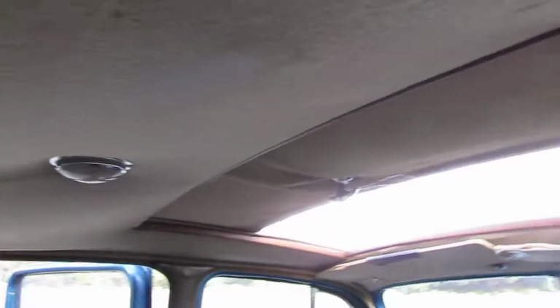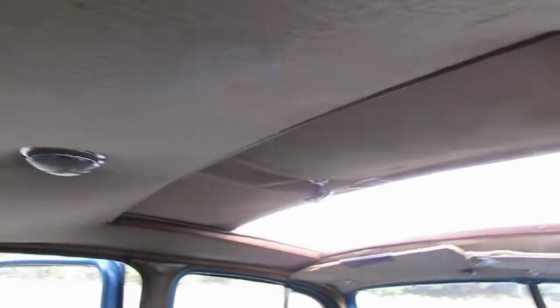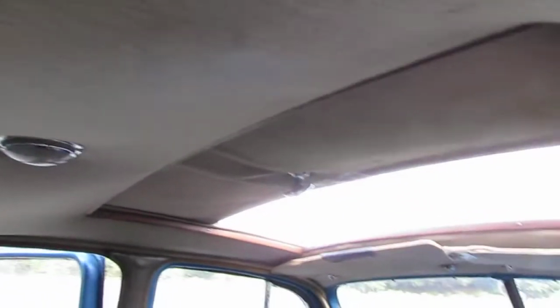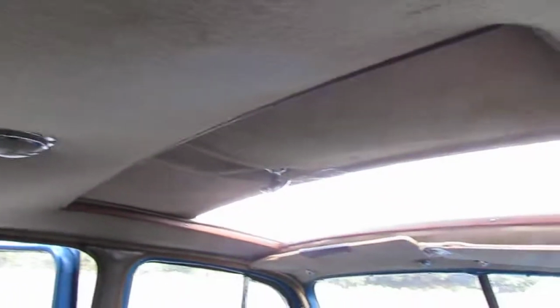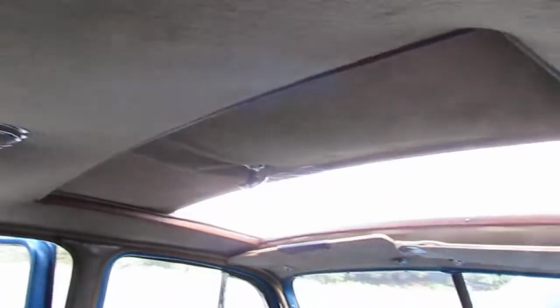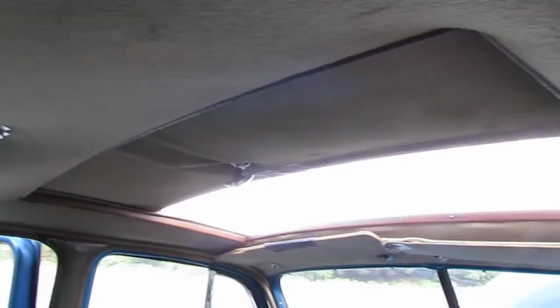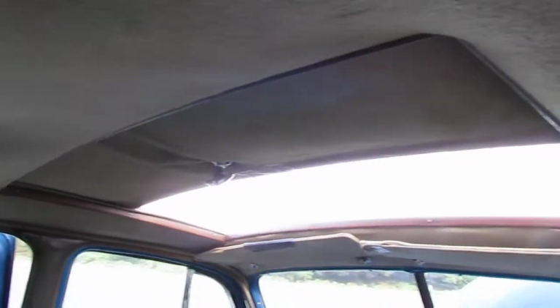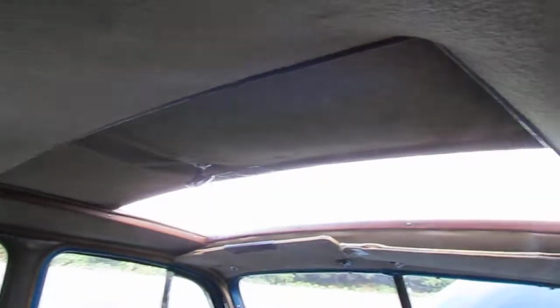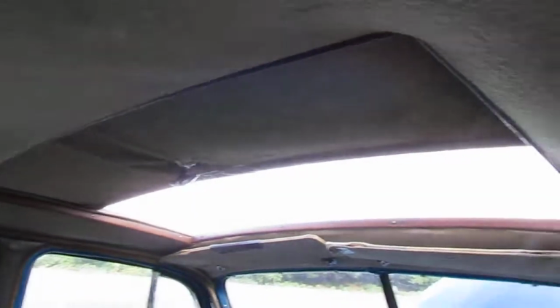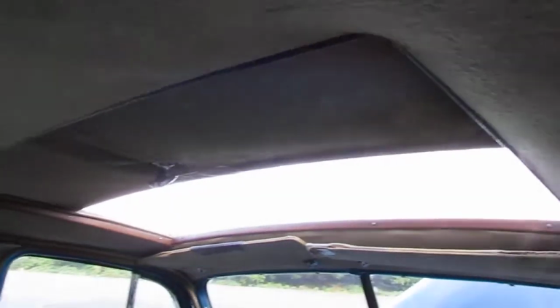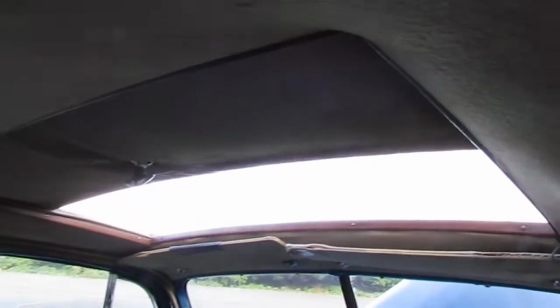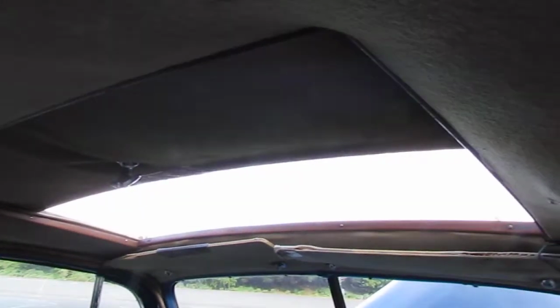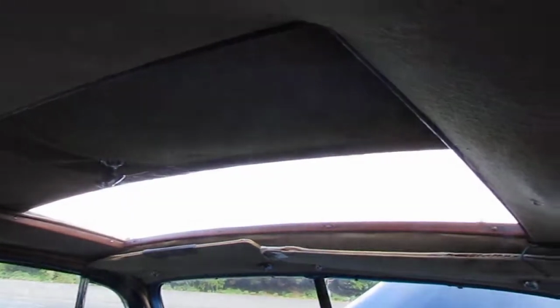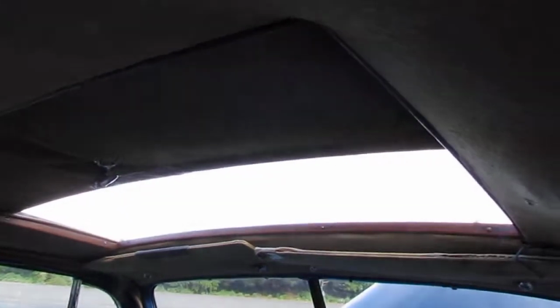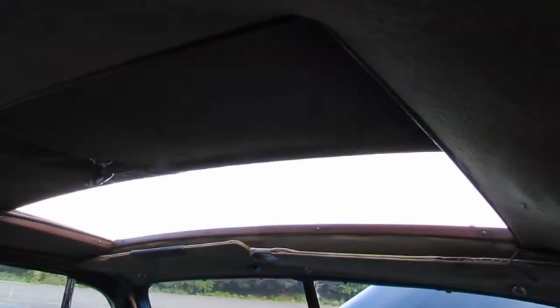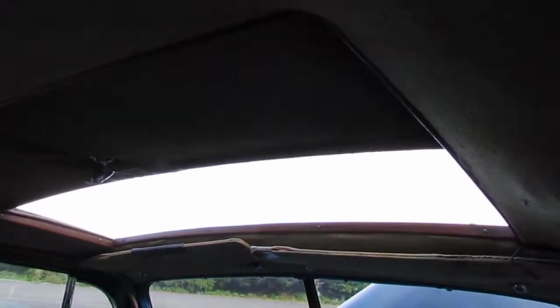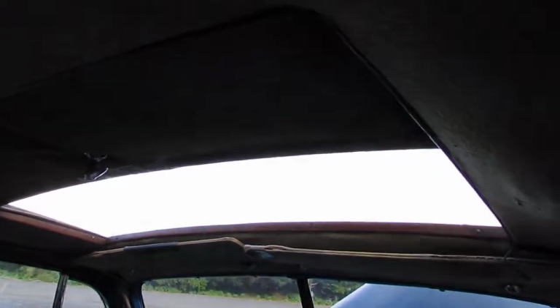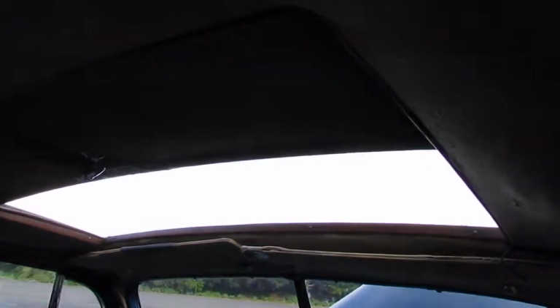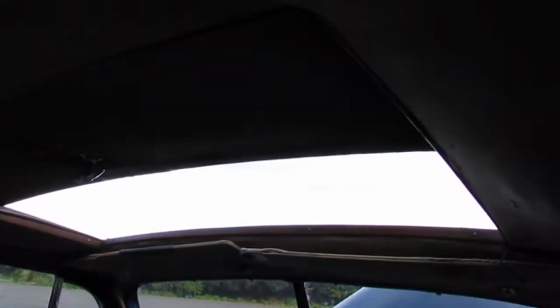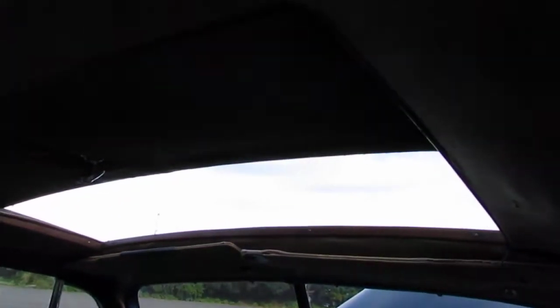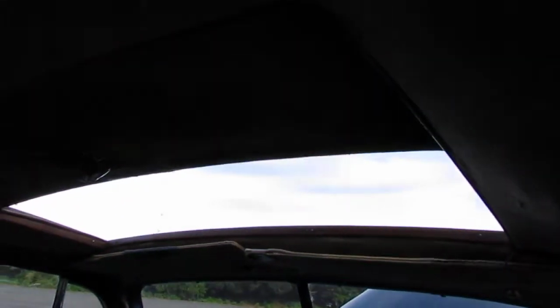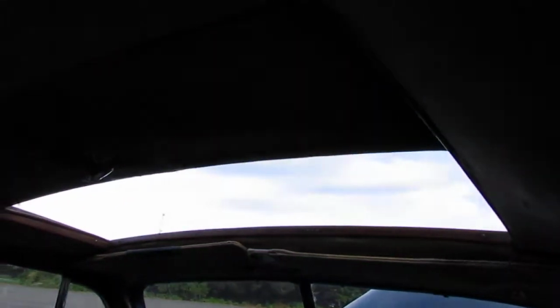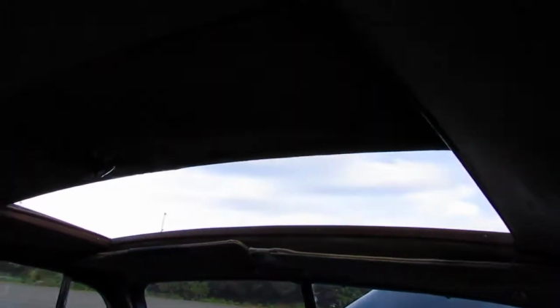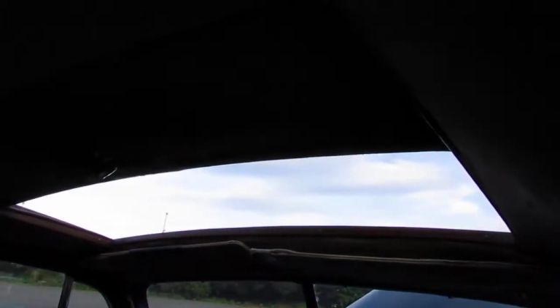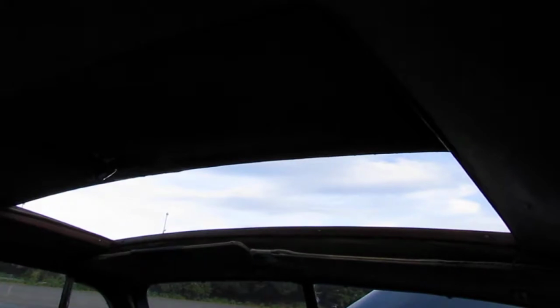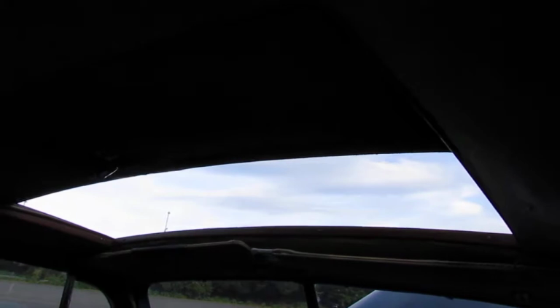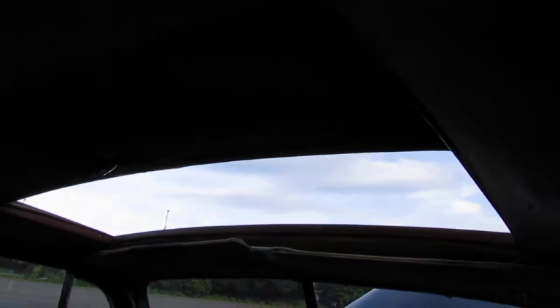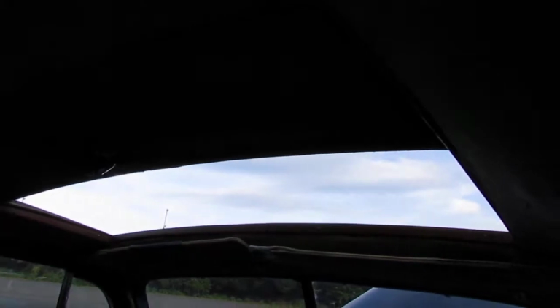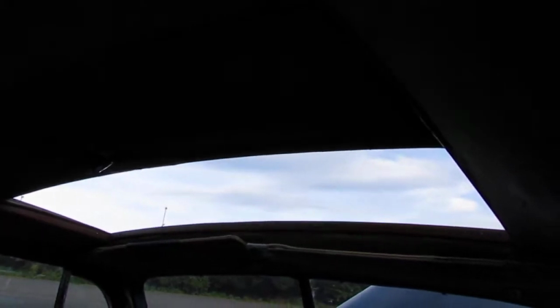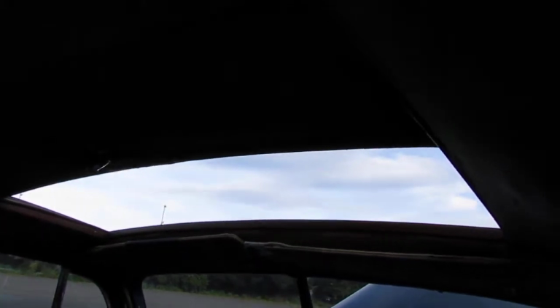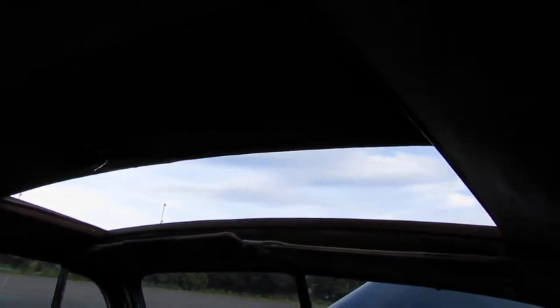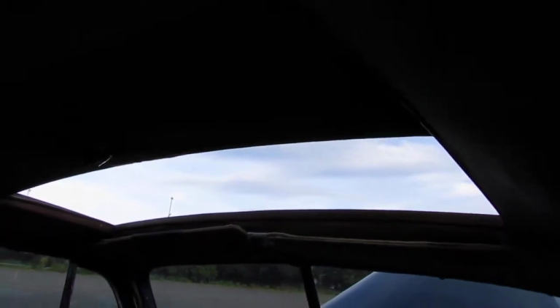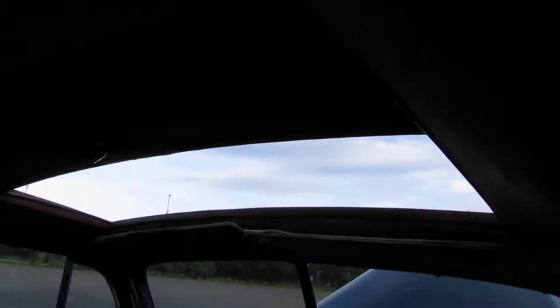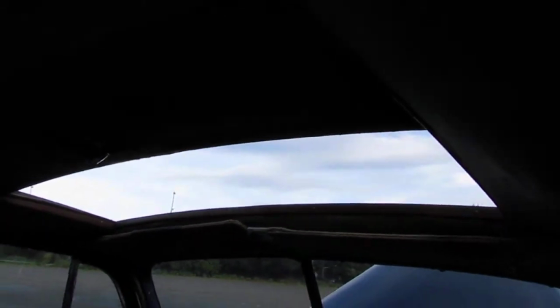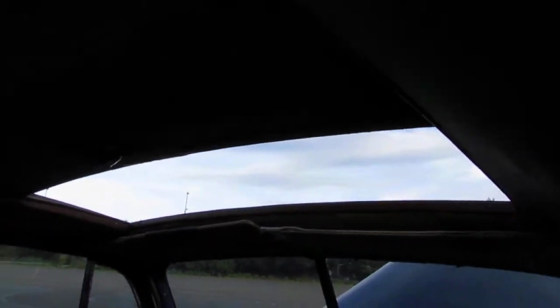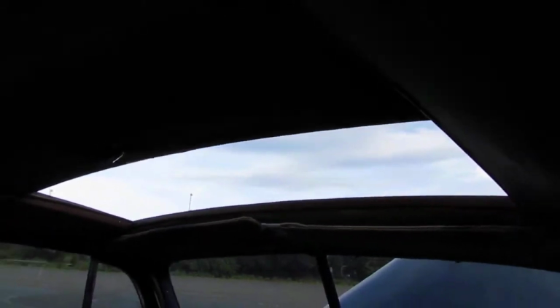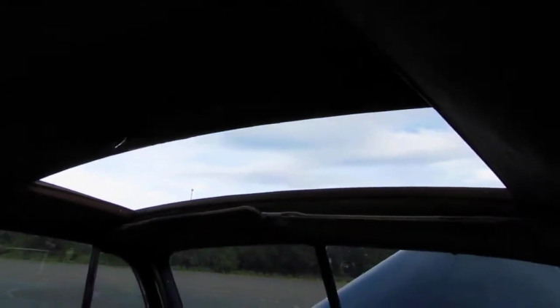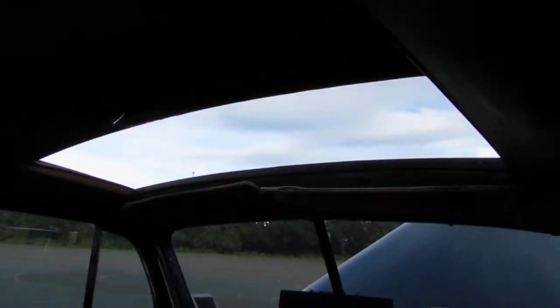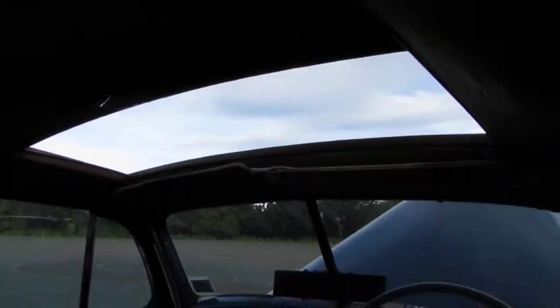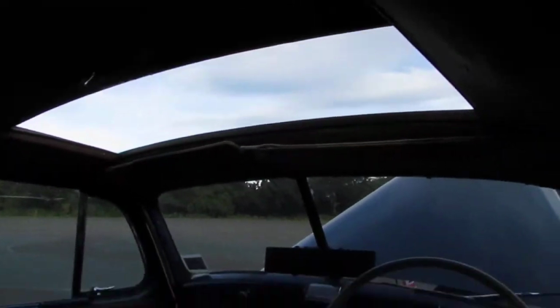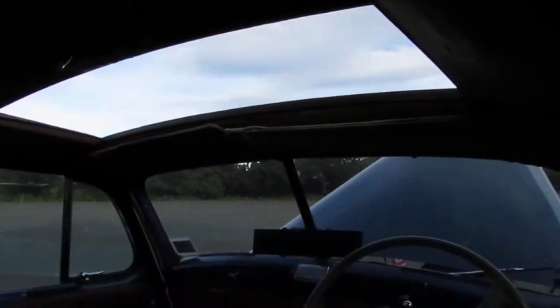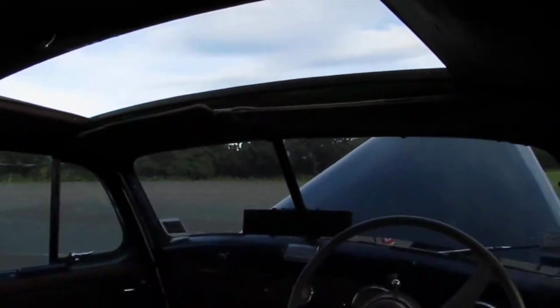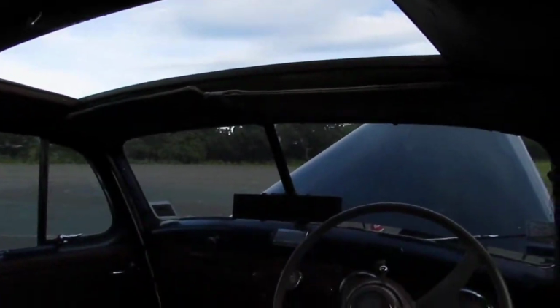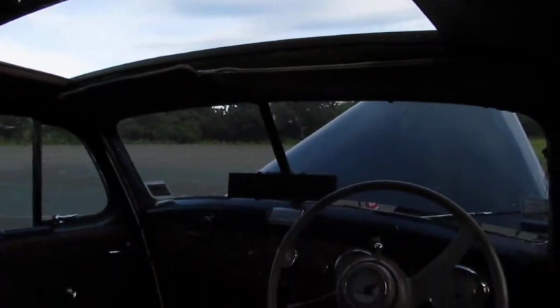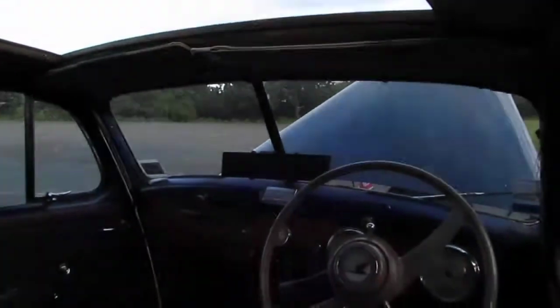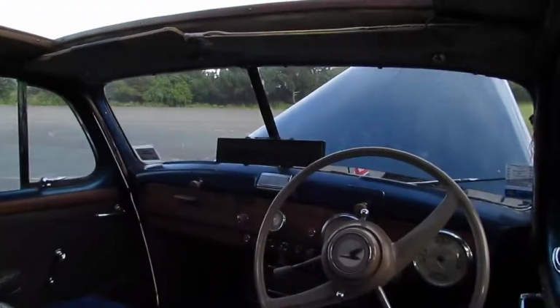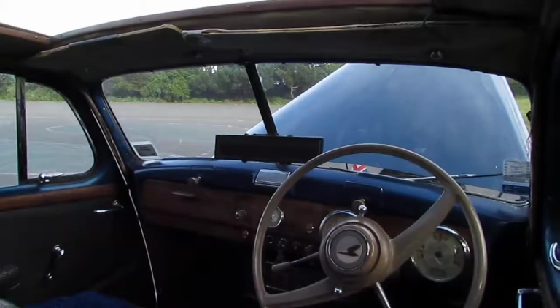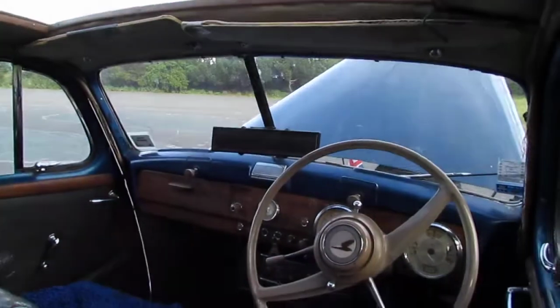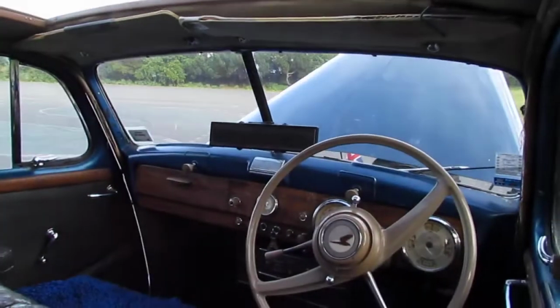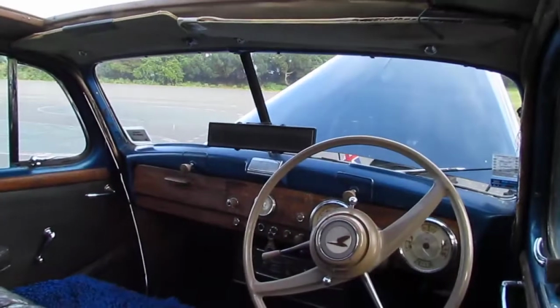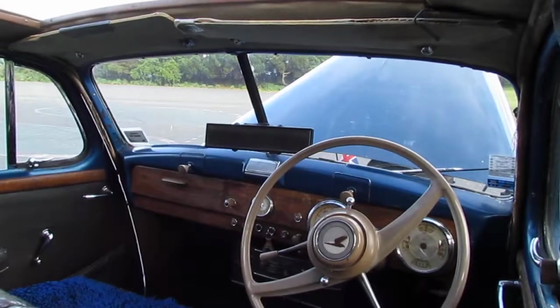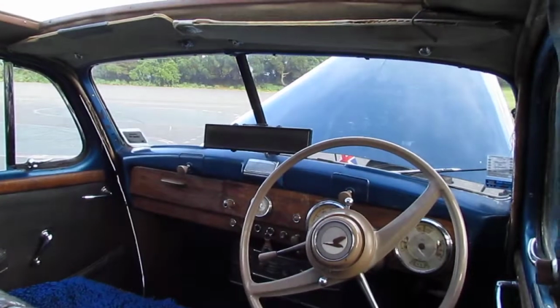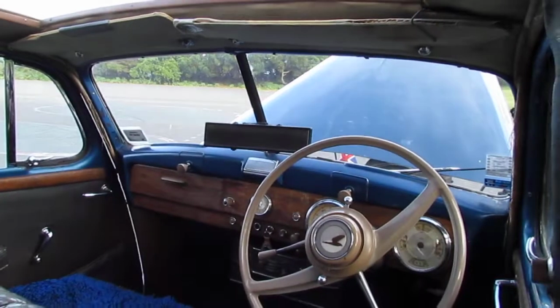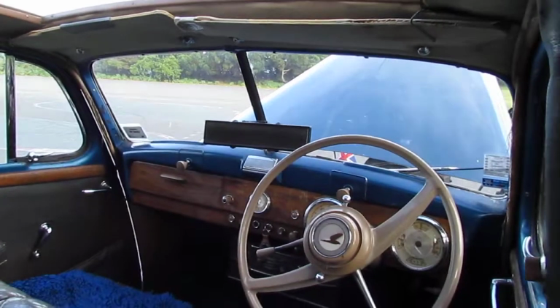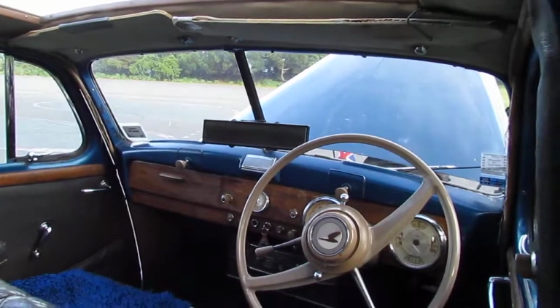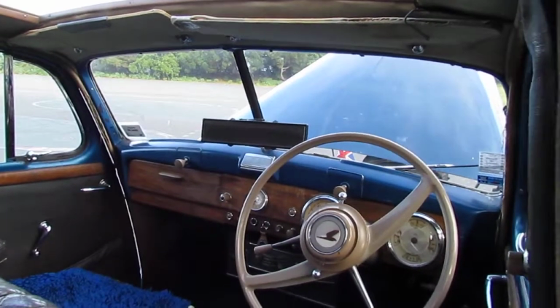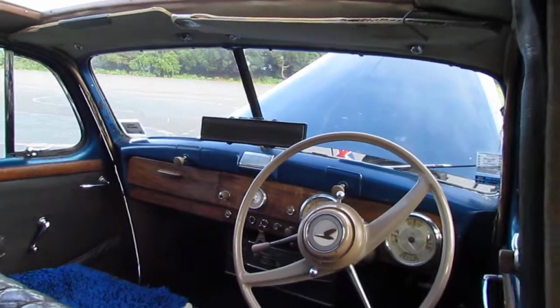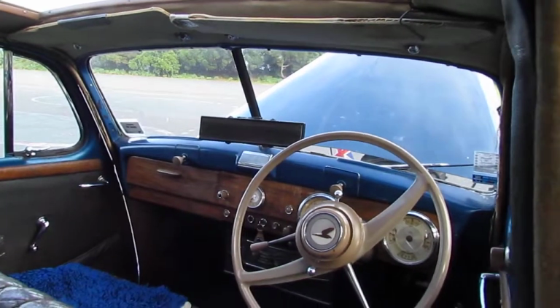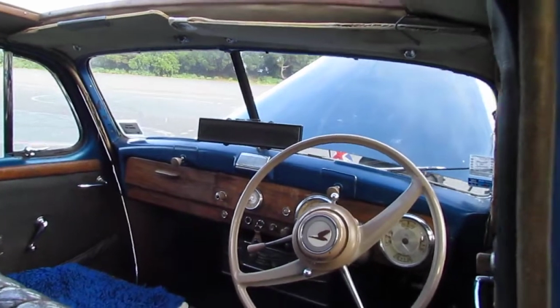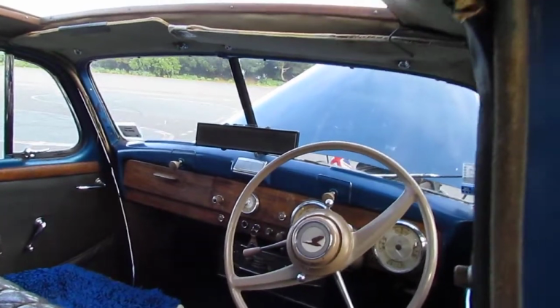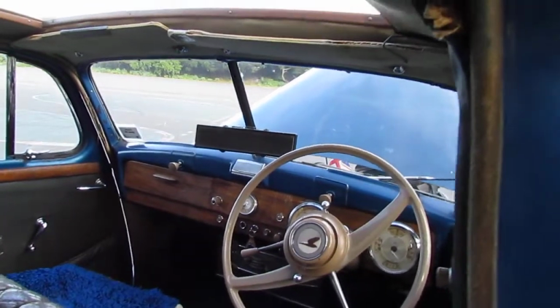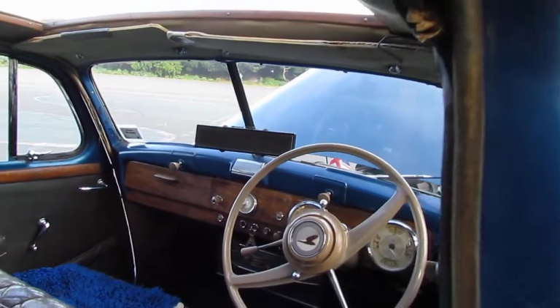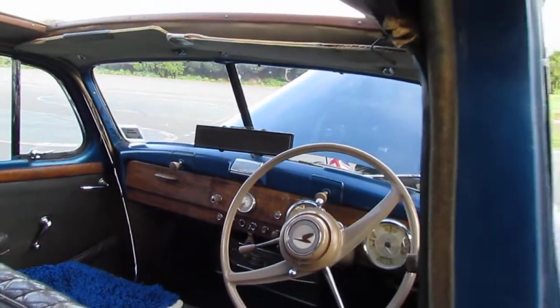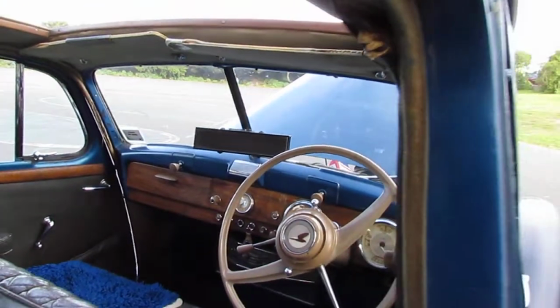Out towards the sunroof, which you can see is in the open position. Was sealed, now open — perfectly fine, doesn't leak.